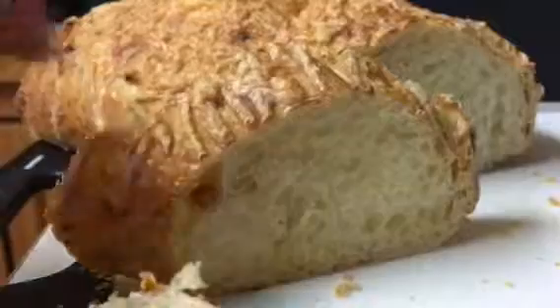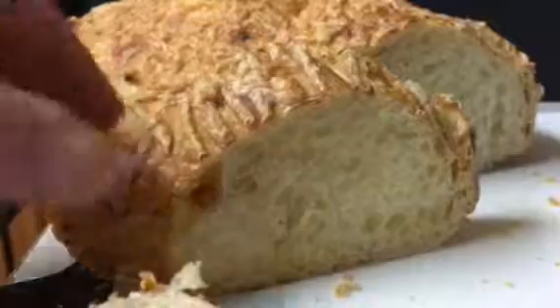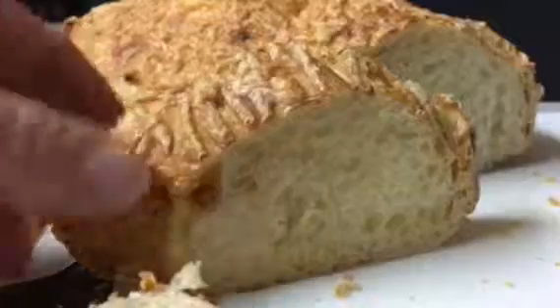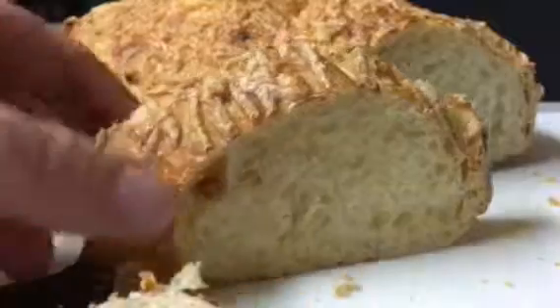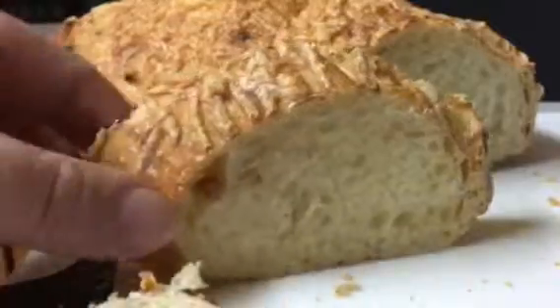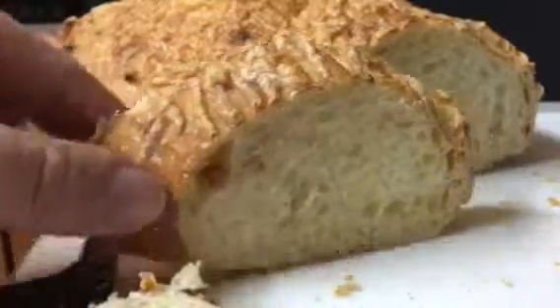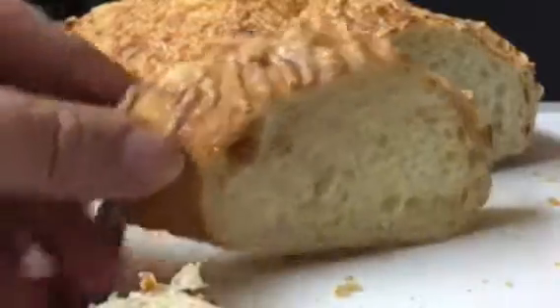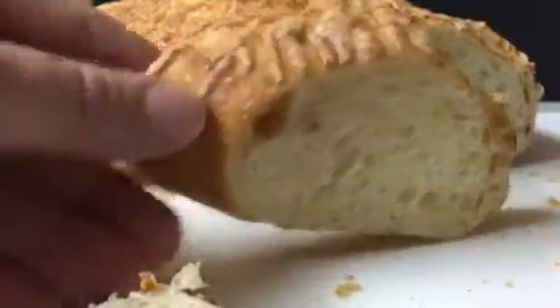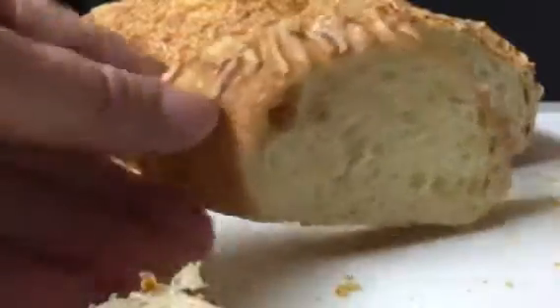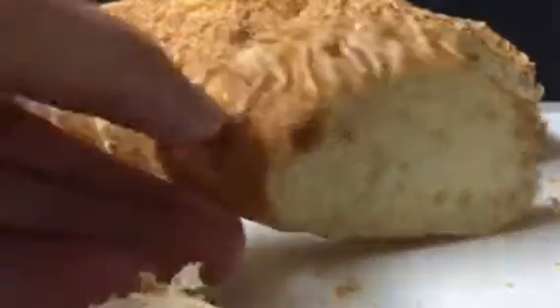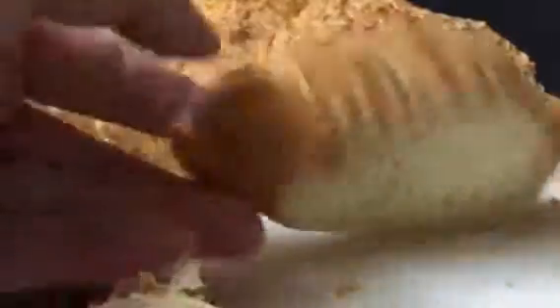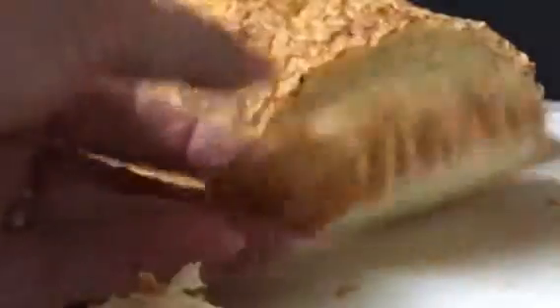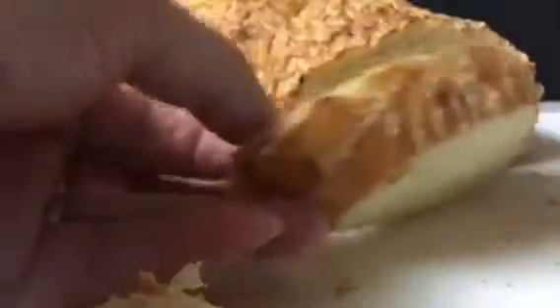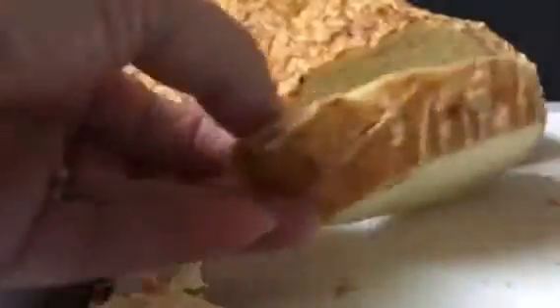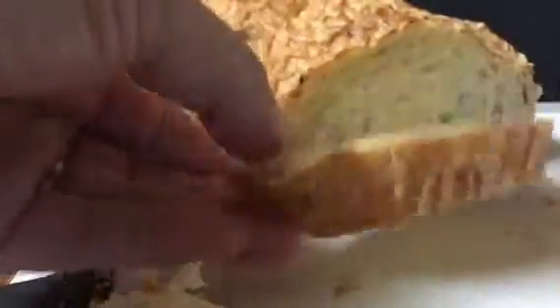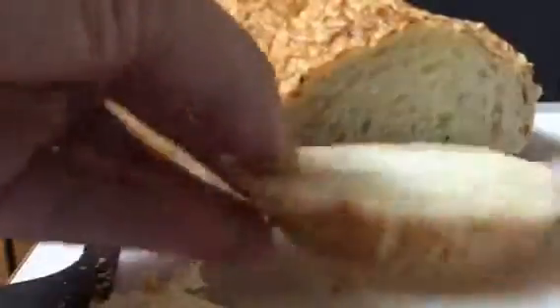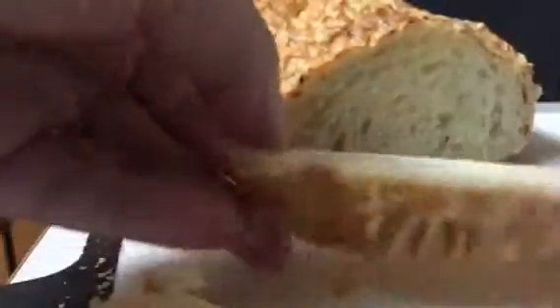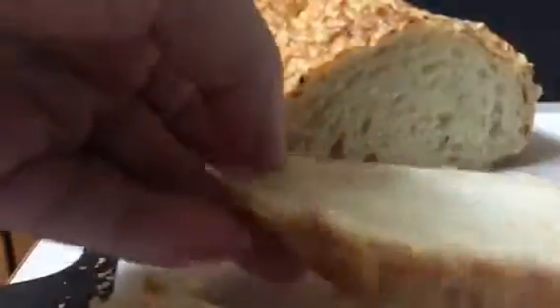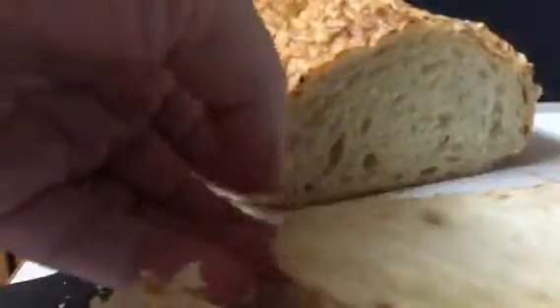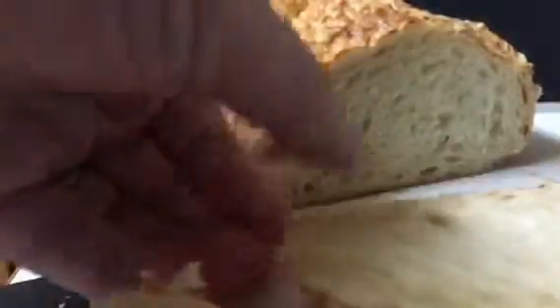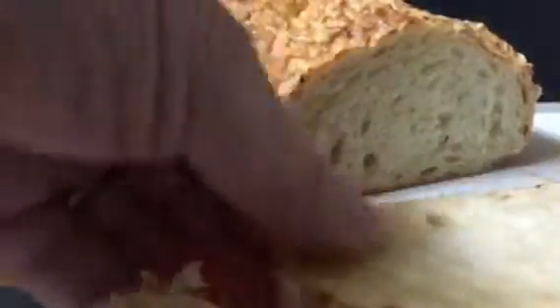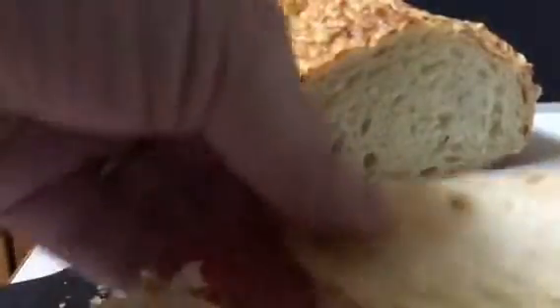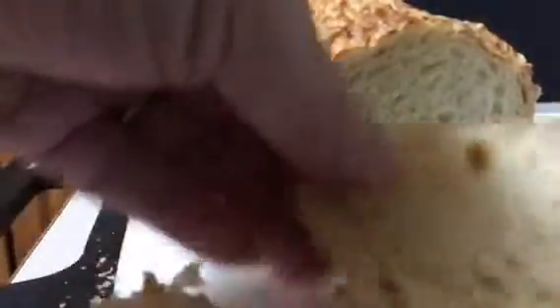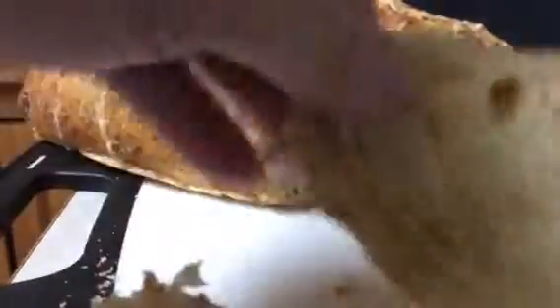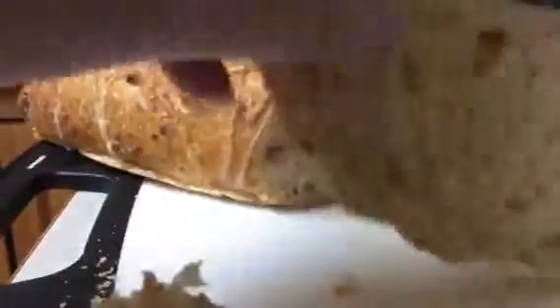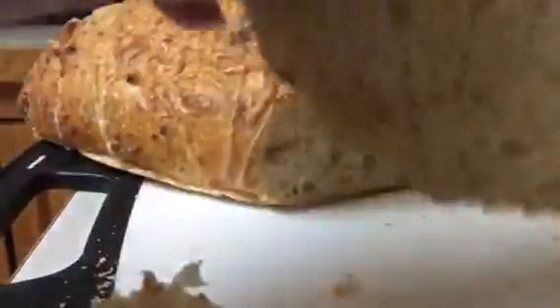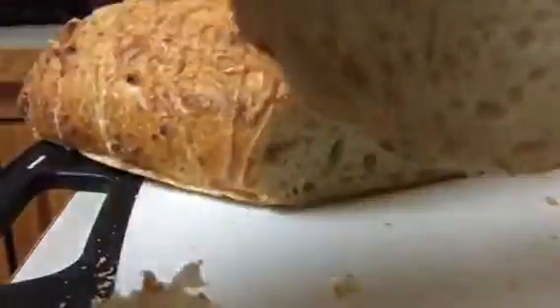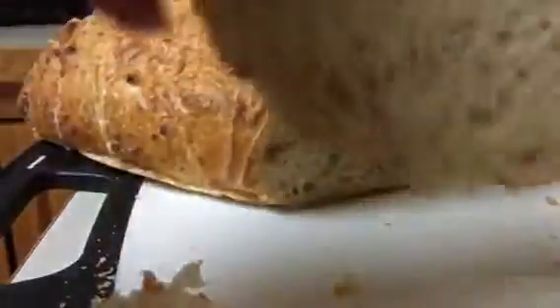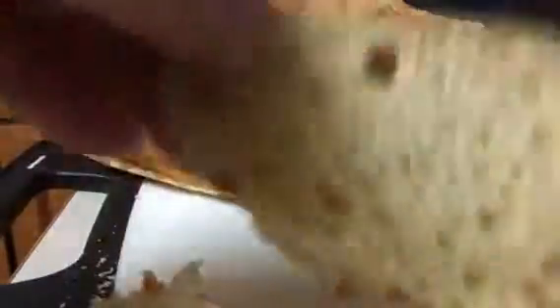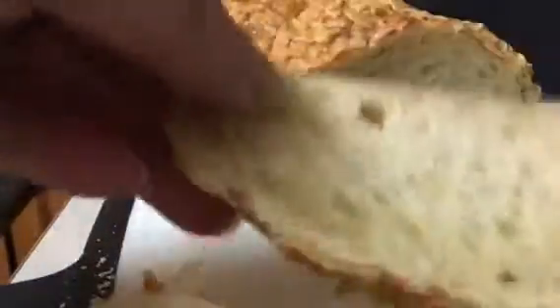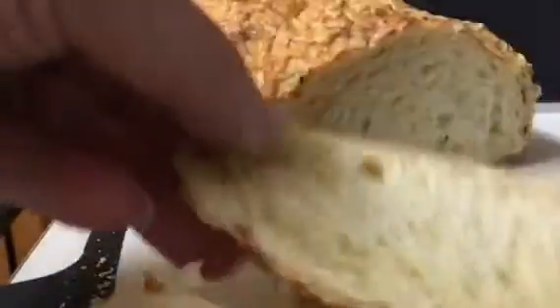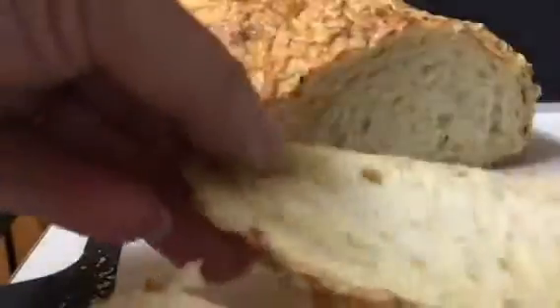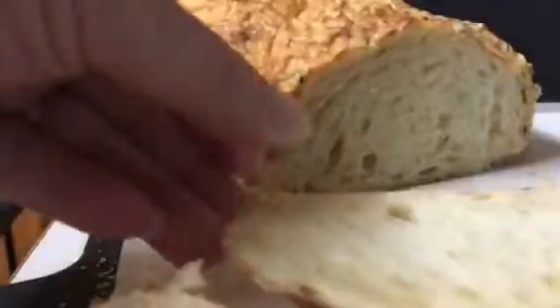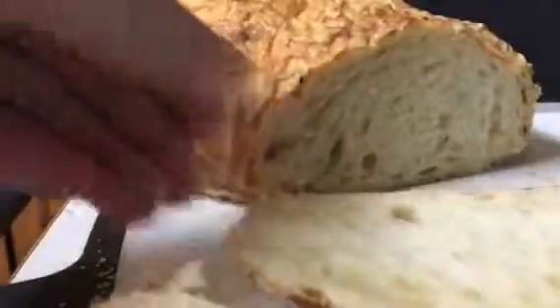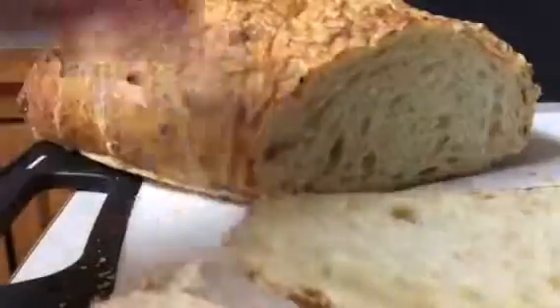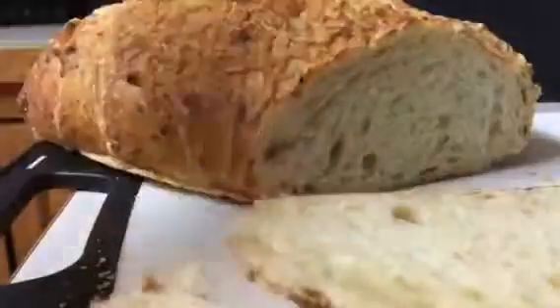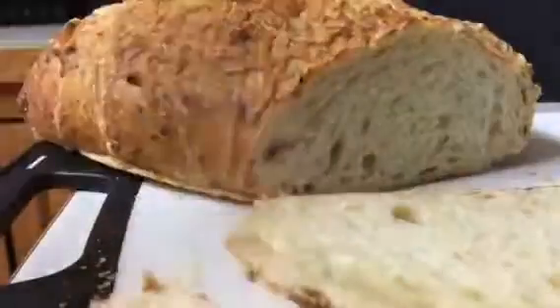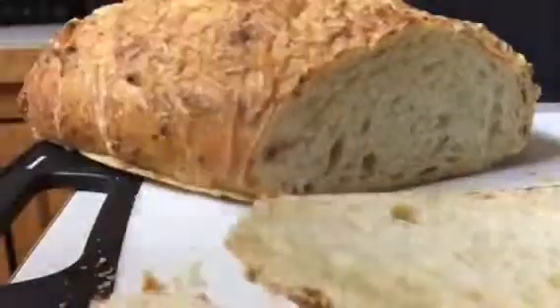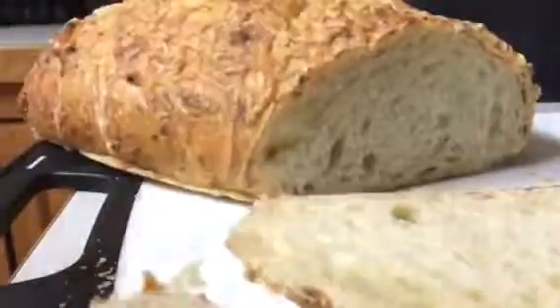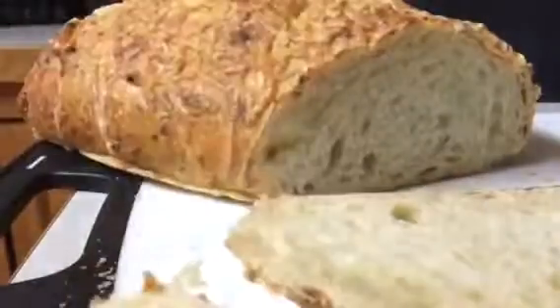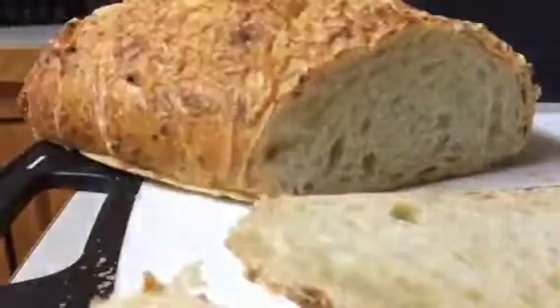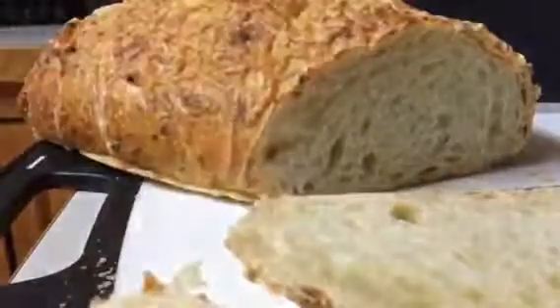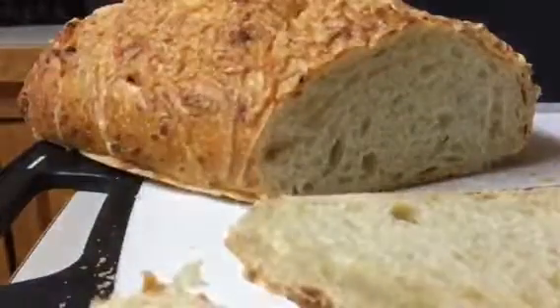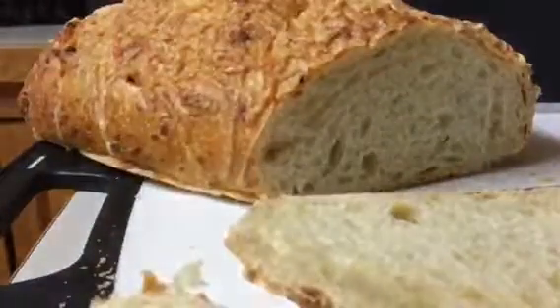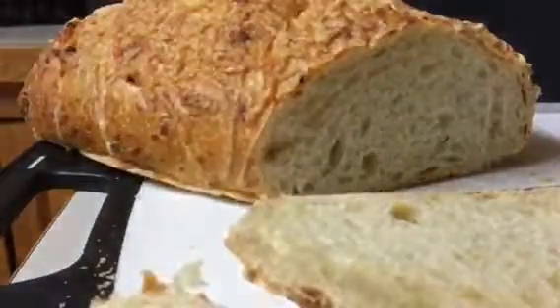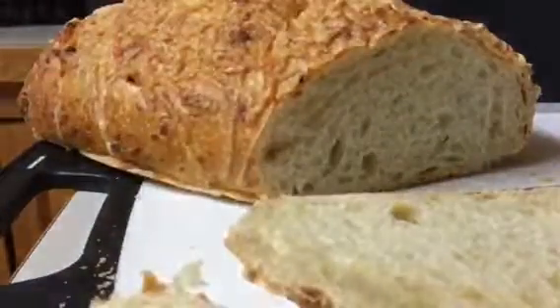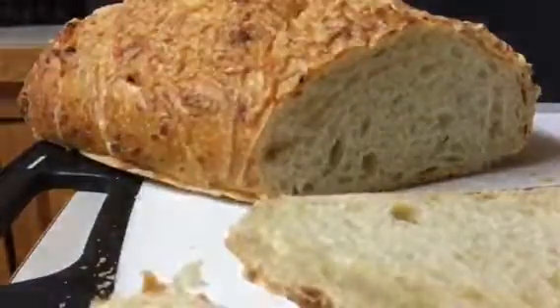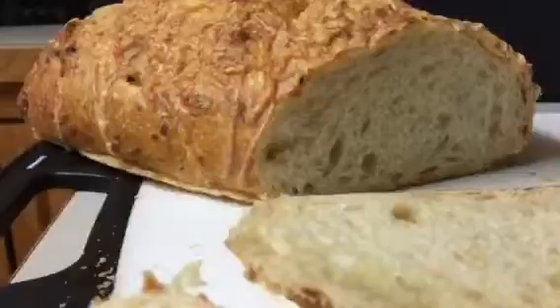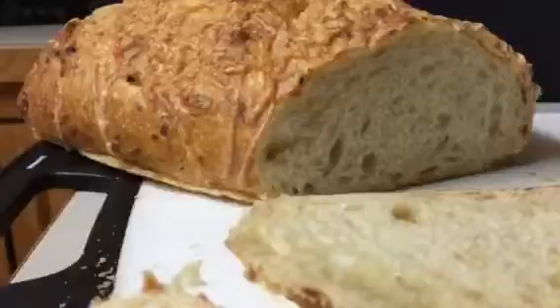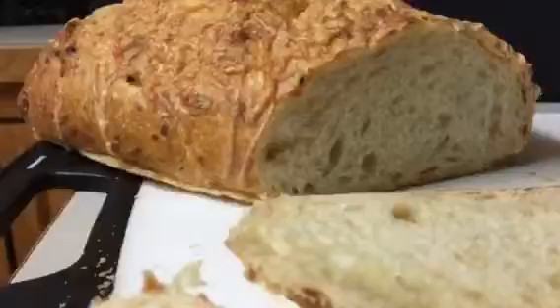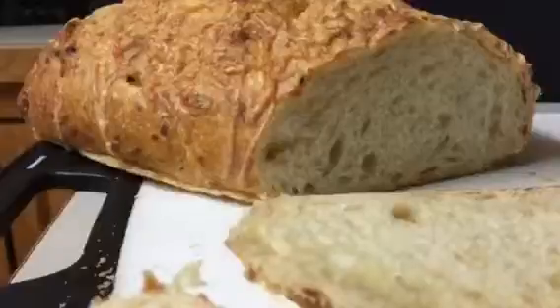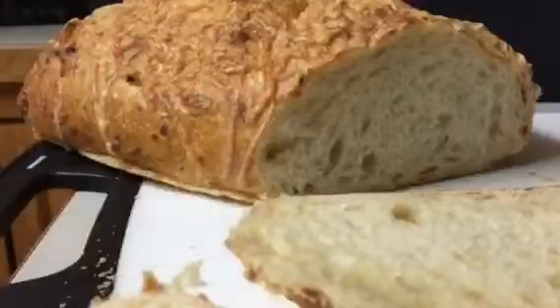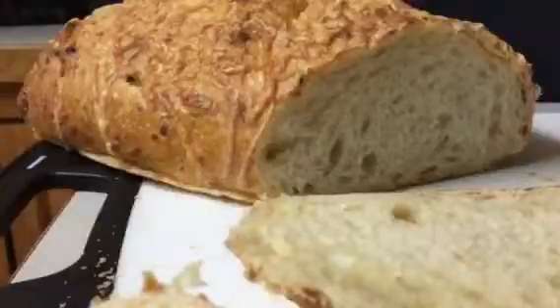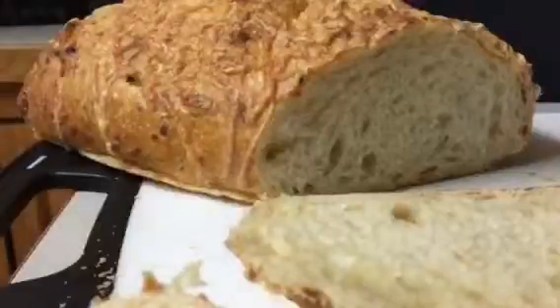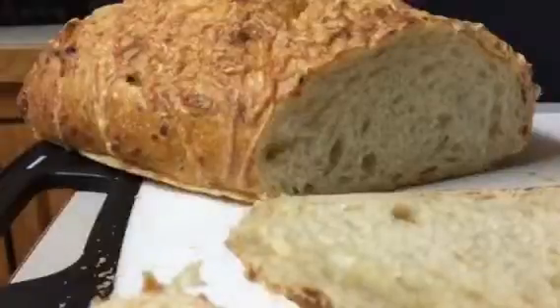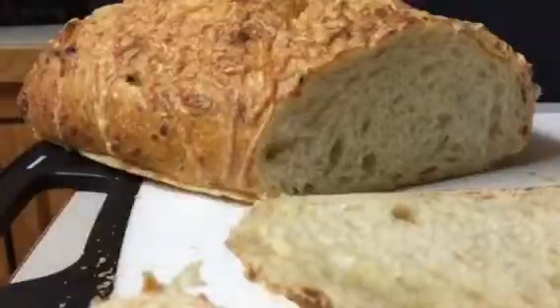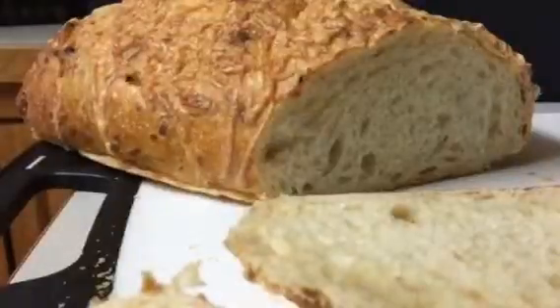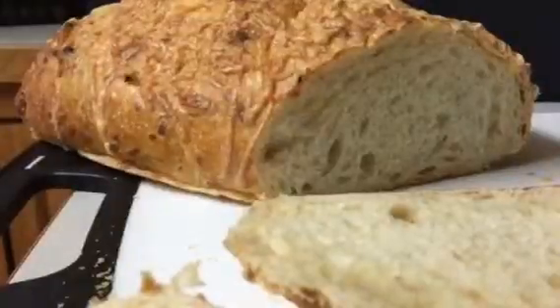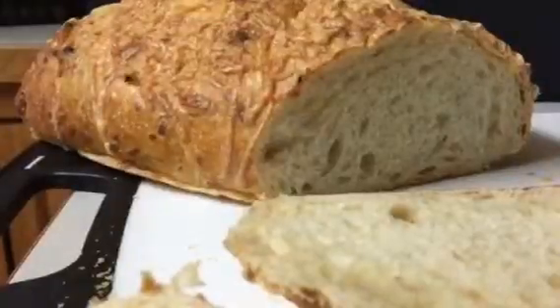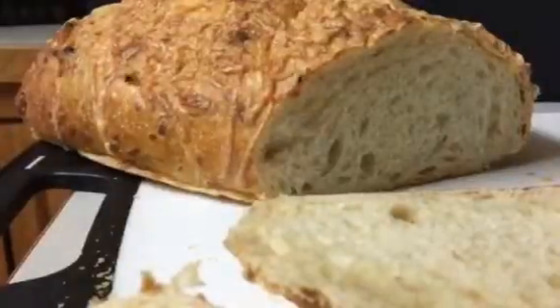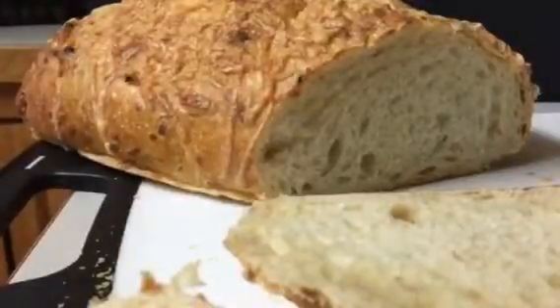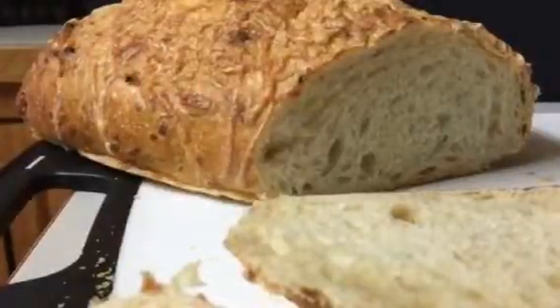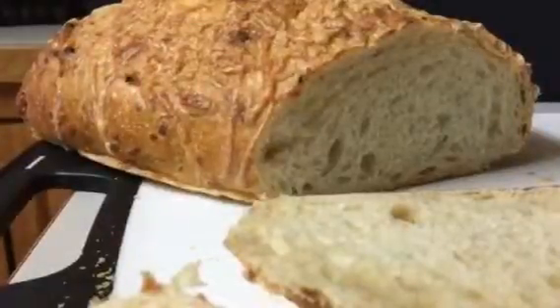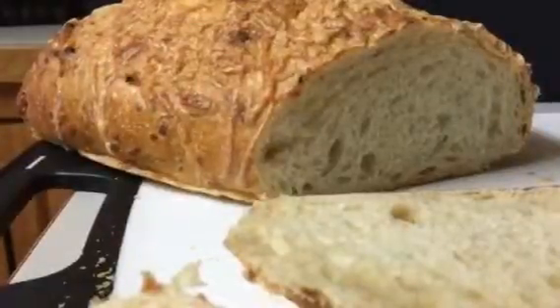So you can see it's gorgeous, it's nice. It didn't squeeze the bread and it's gonna toast perfectly. I hope you enjoyed my video.